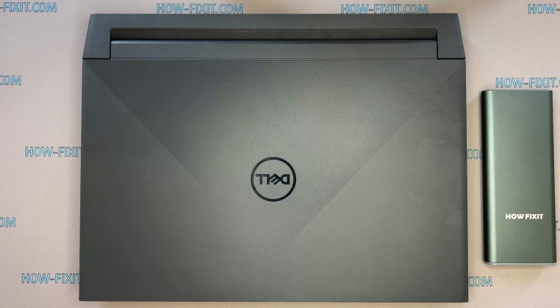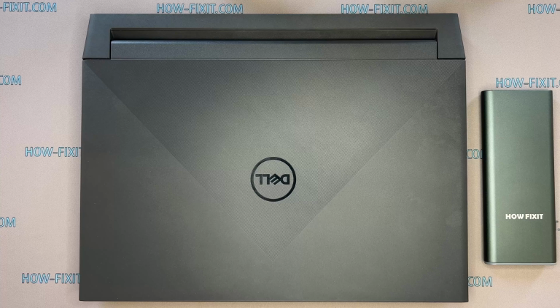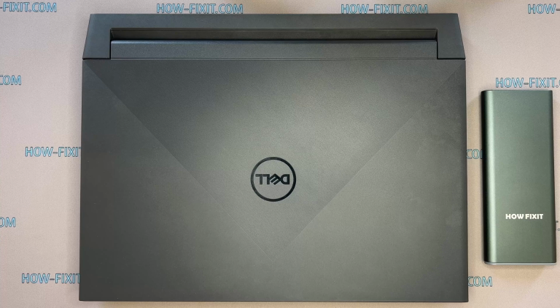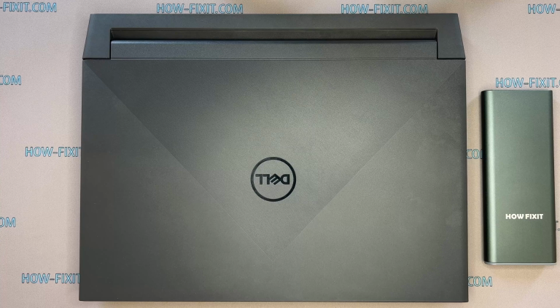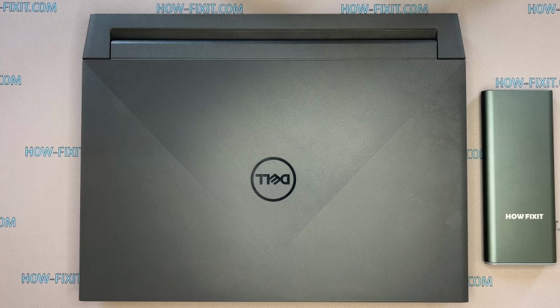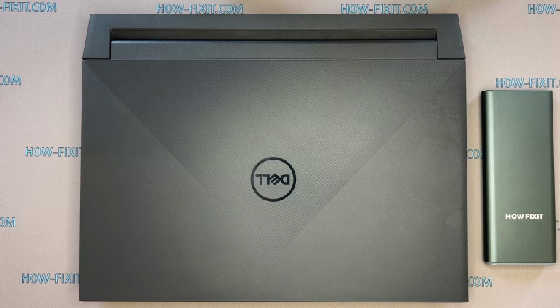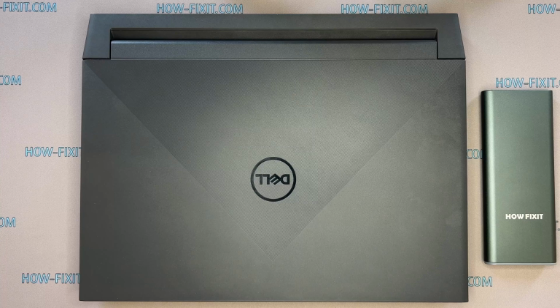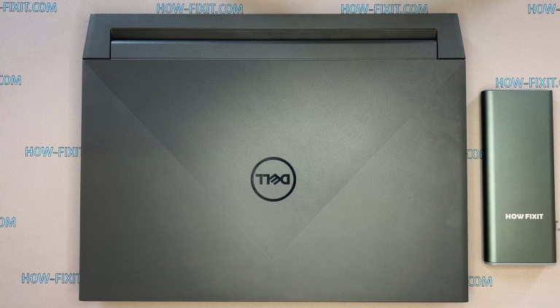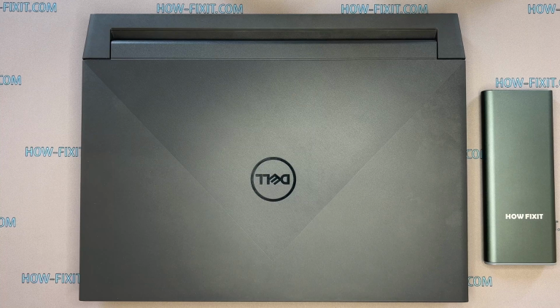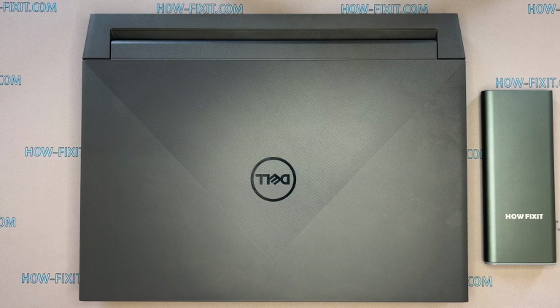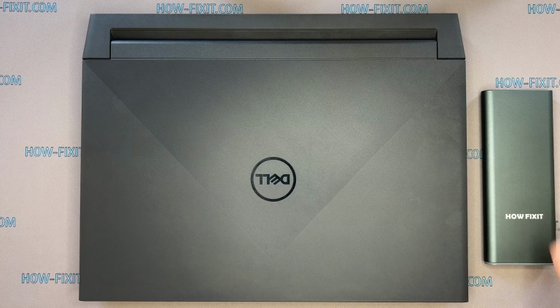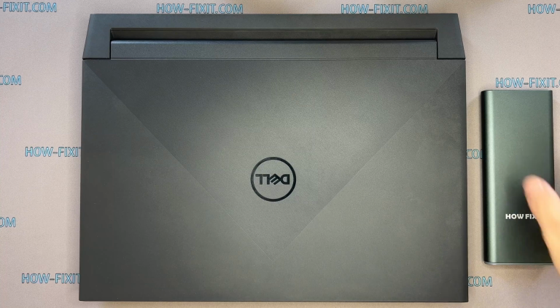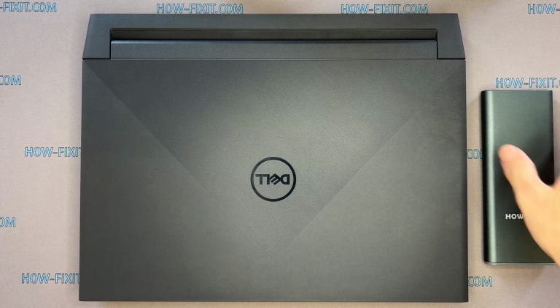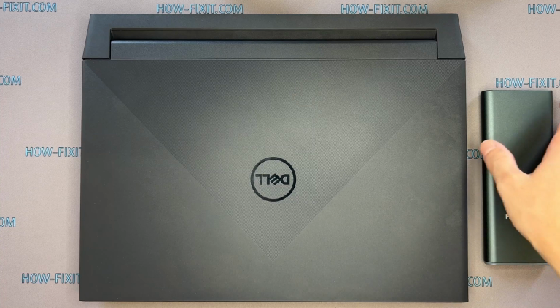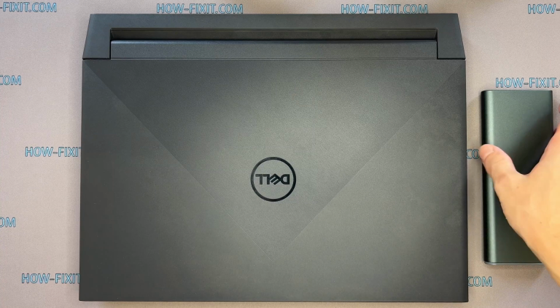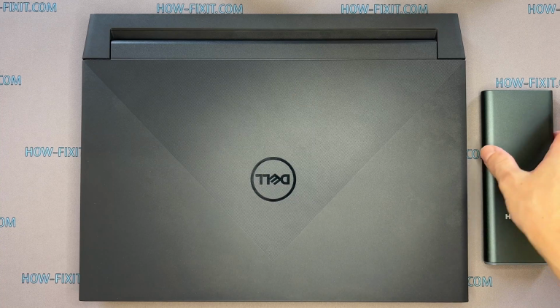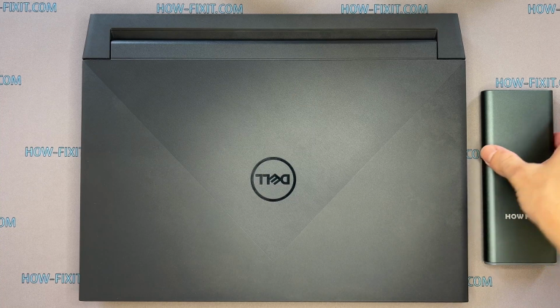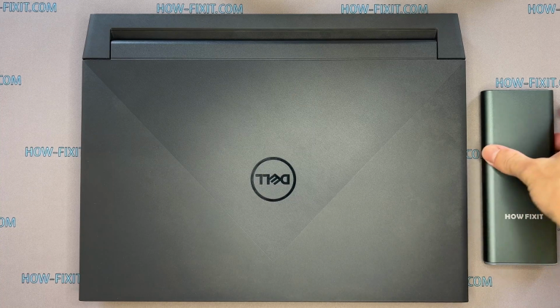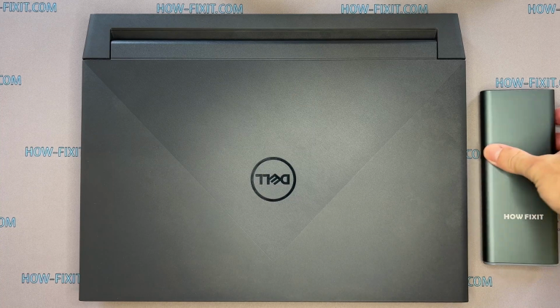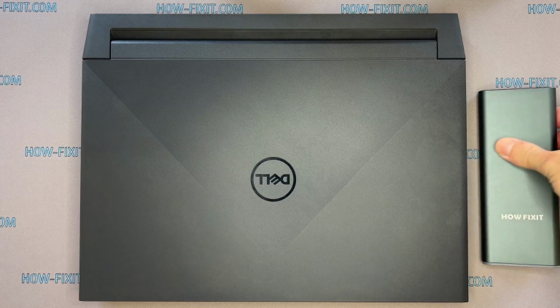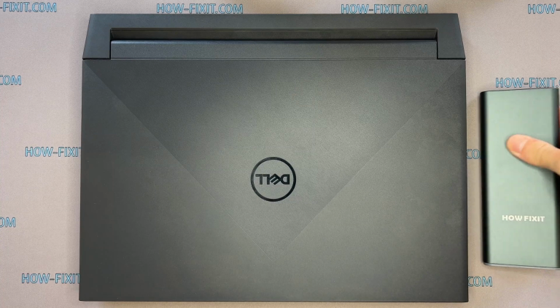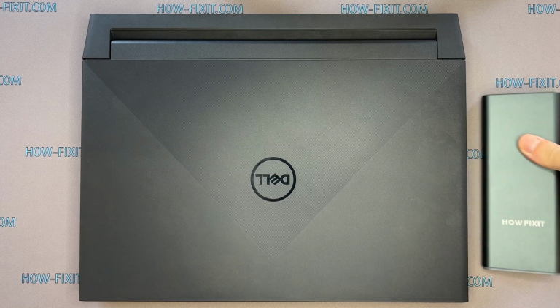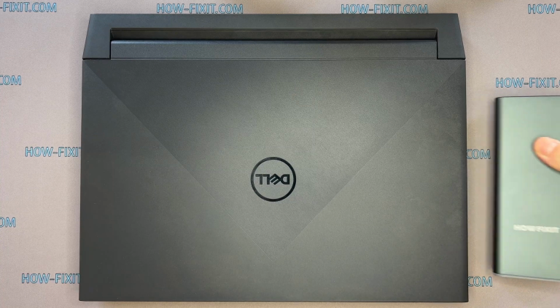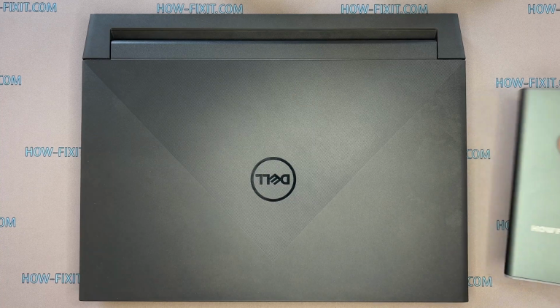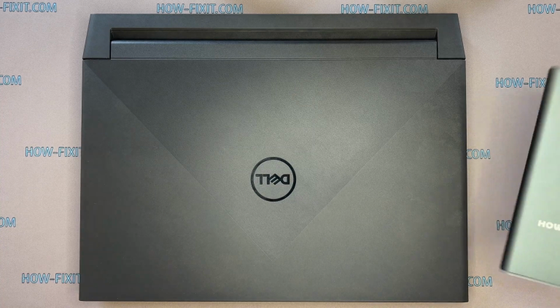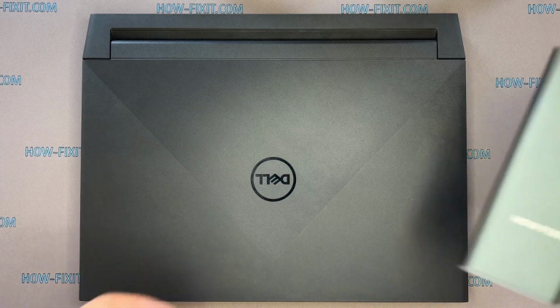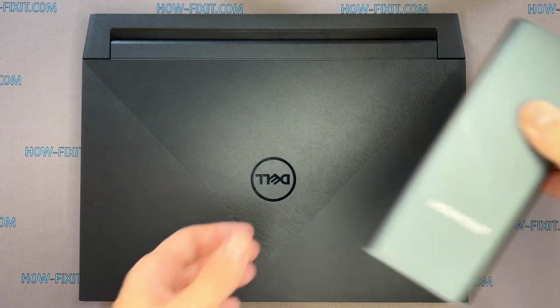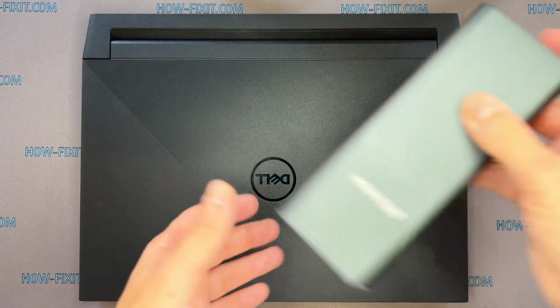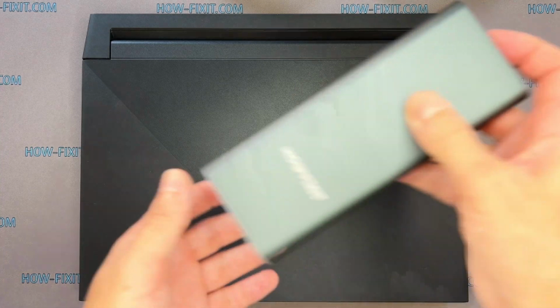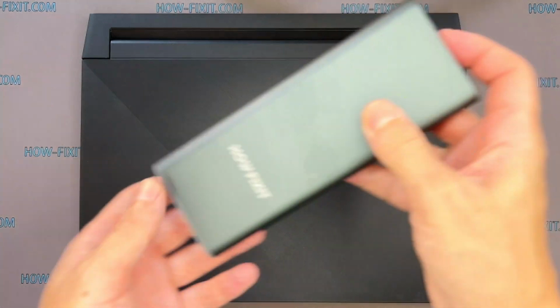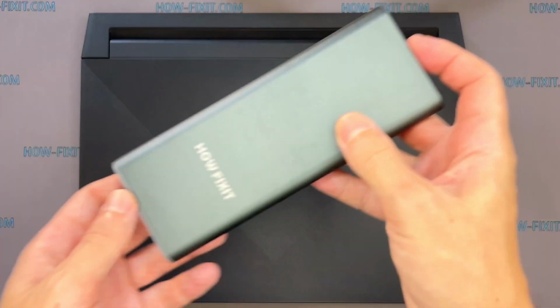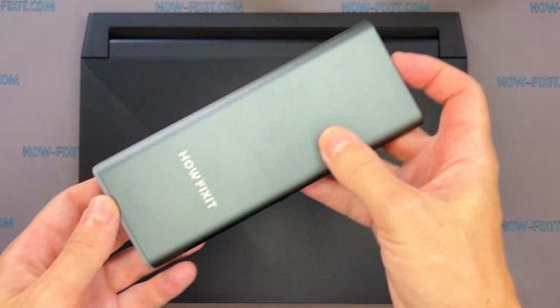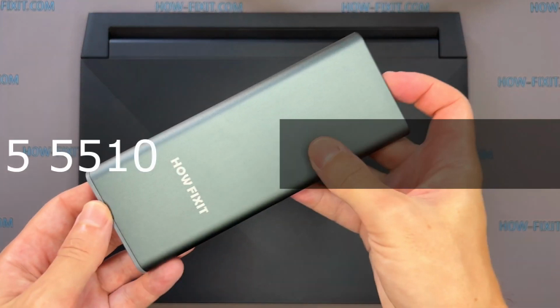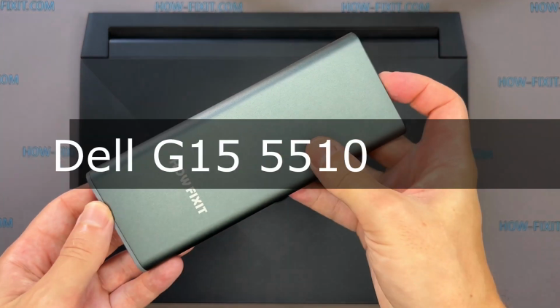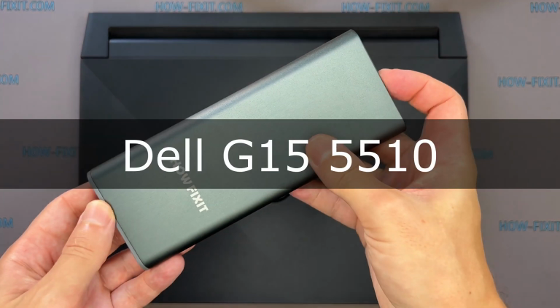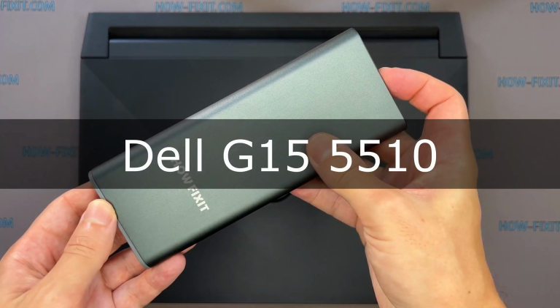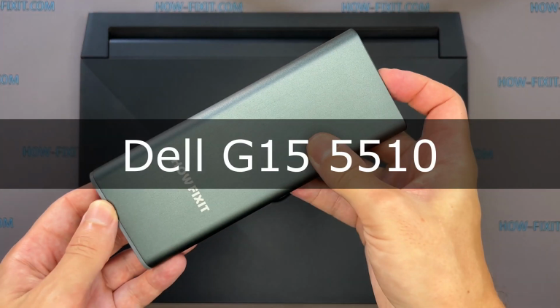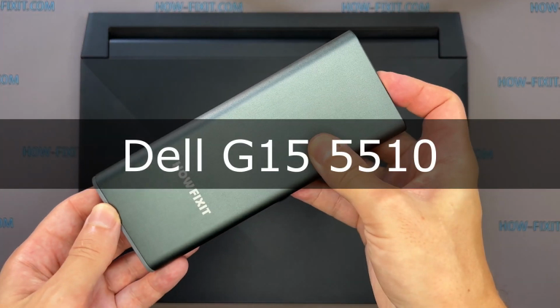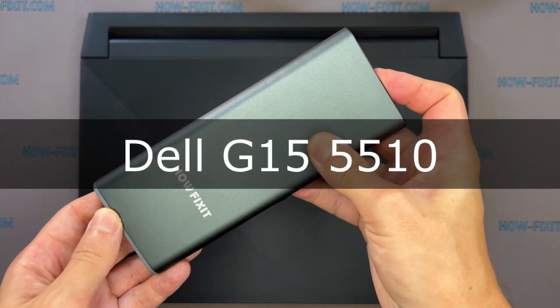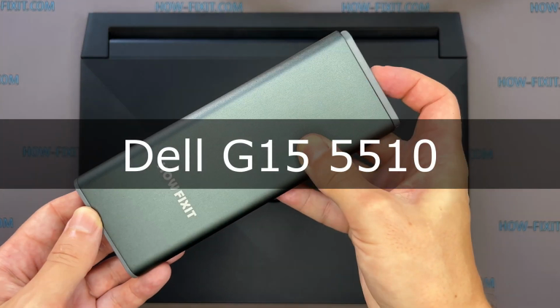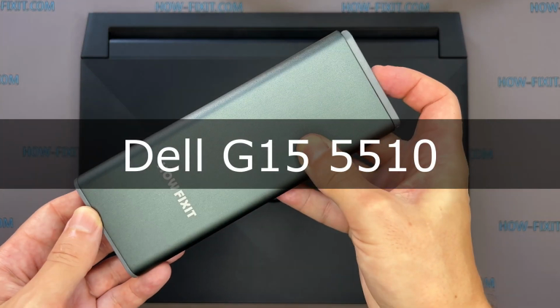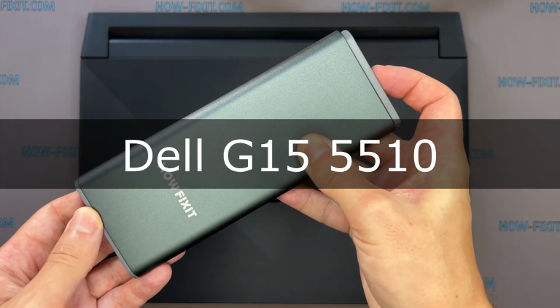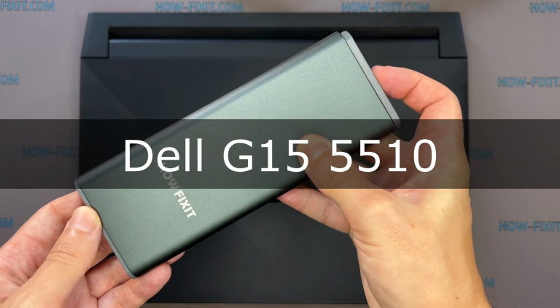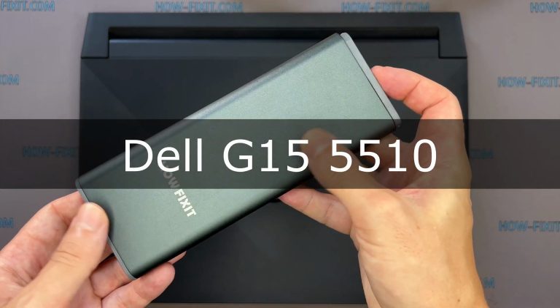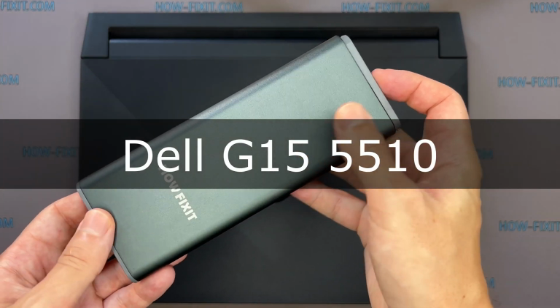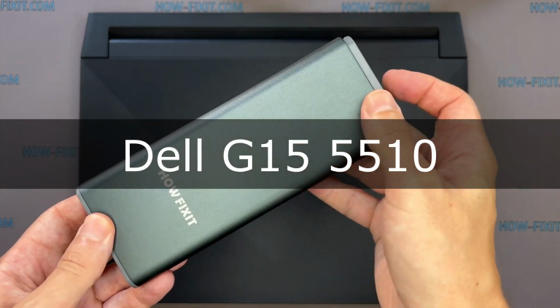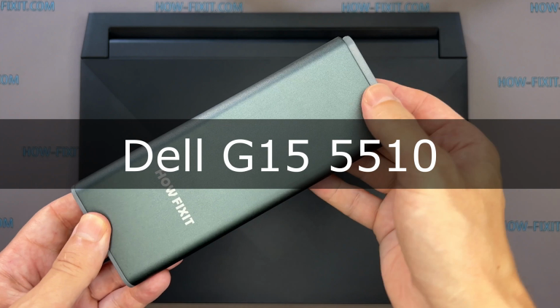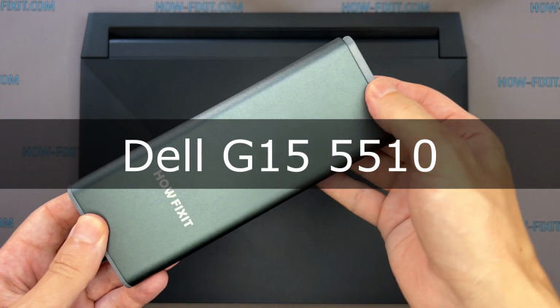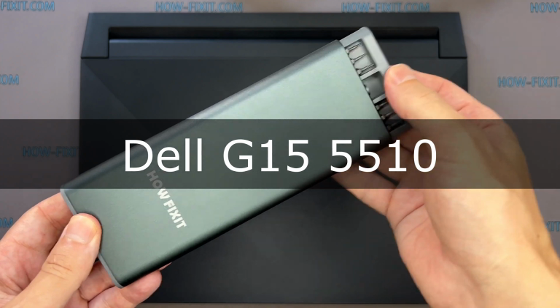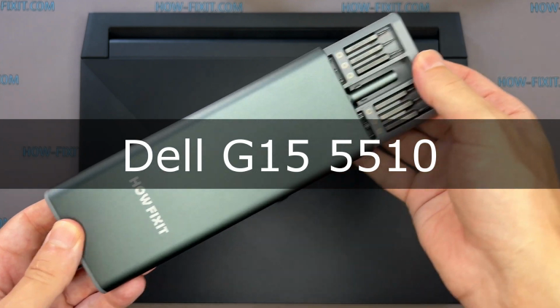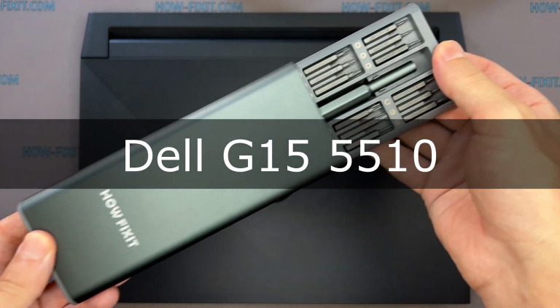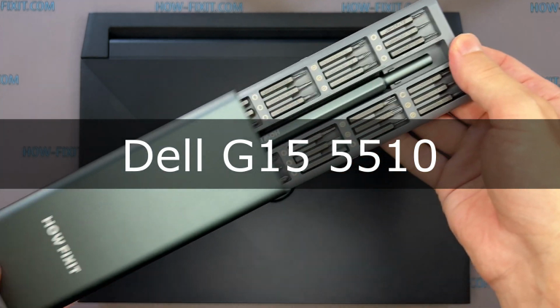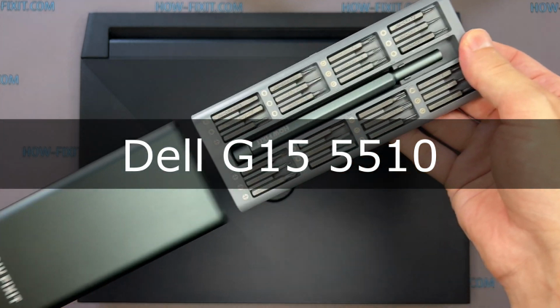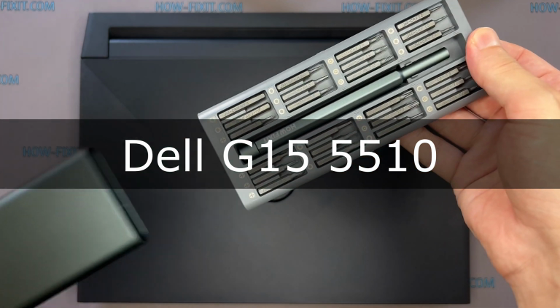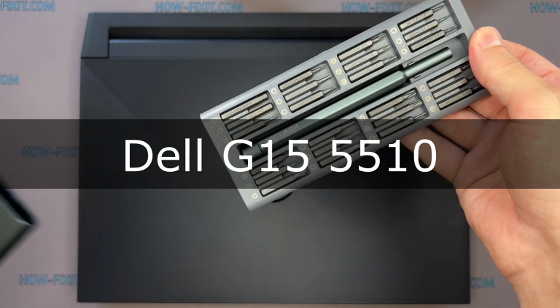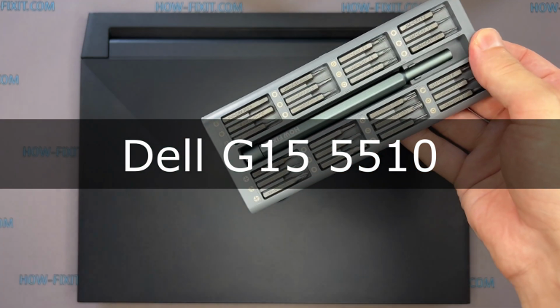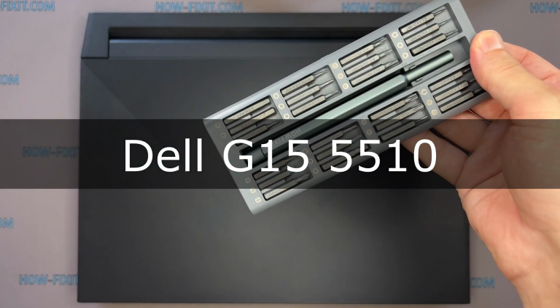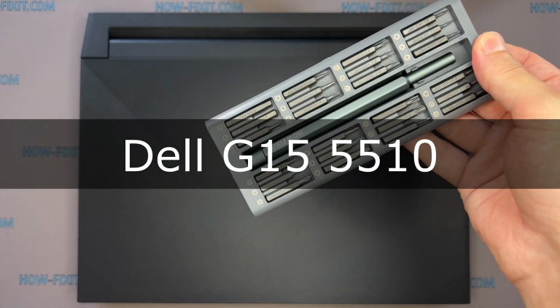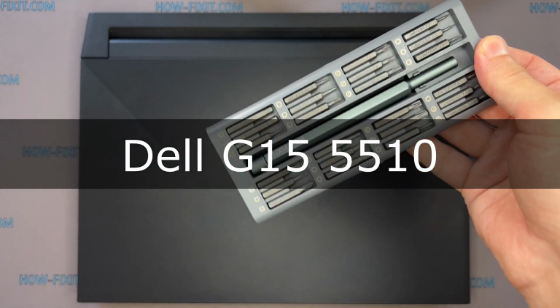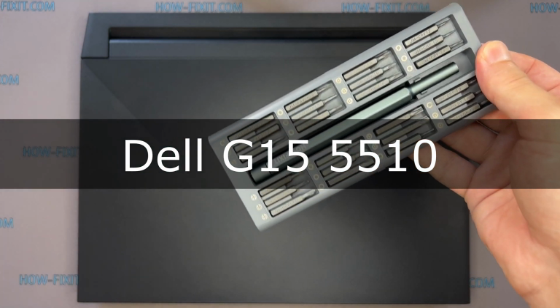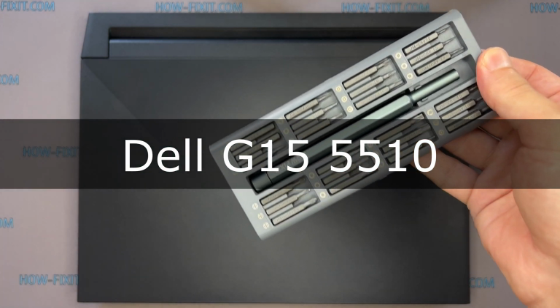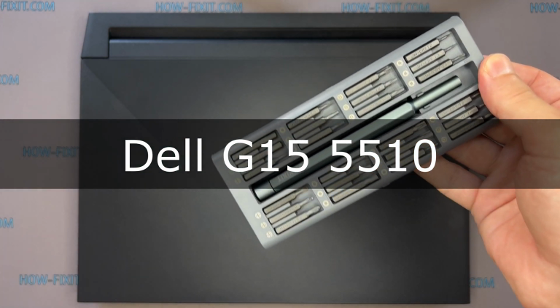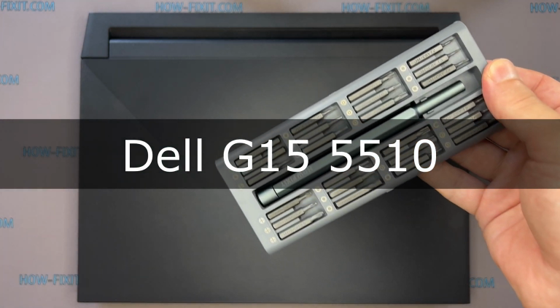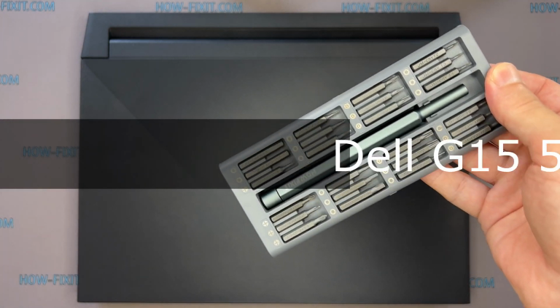Hi everyone, welcome to HowFixit. In this video guide, I'm going to show you how to upgrade or install the M.2 SSD on the laptop.